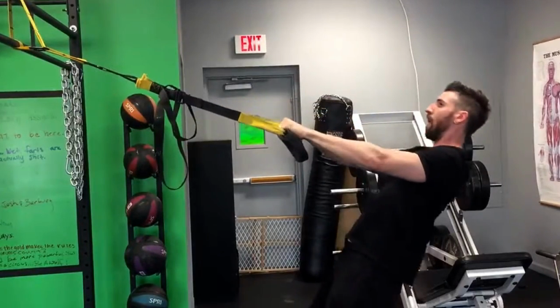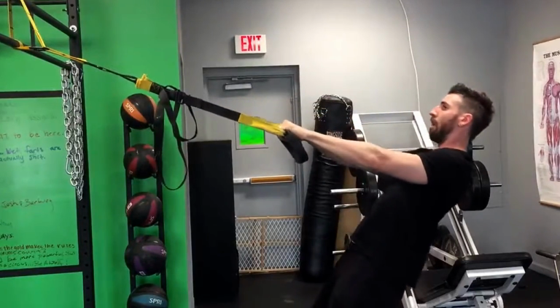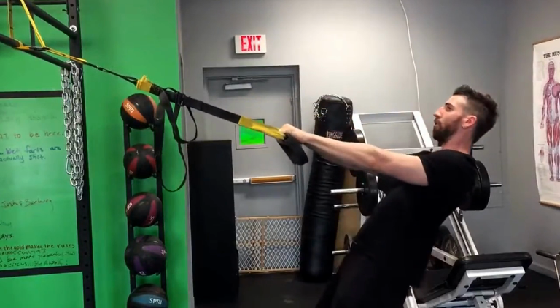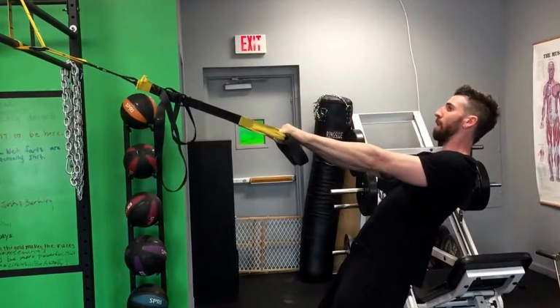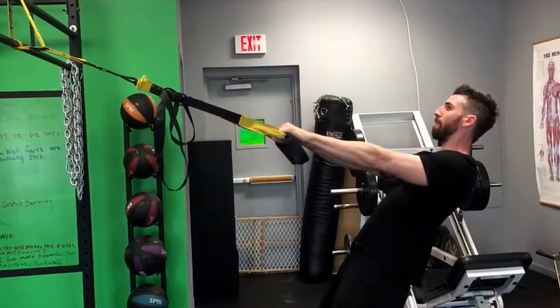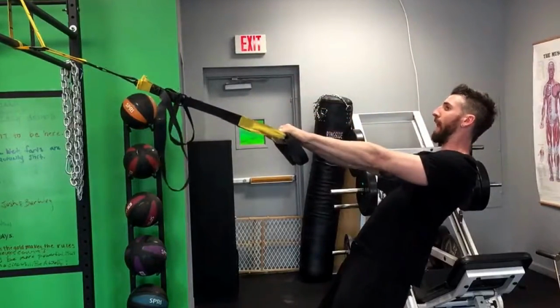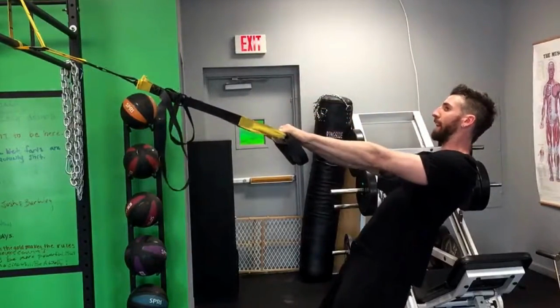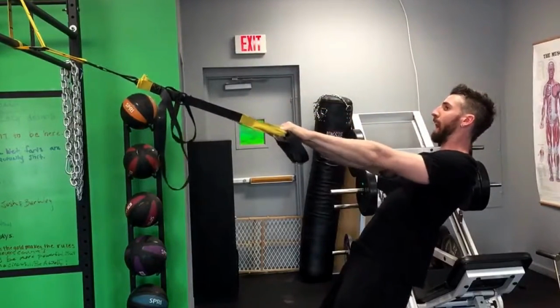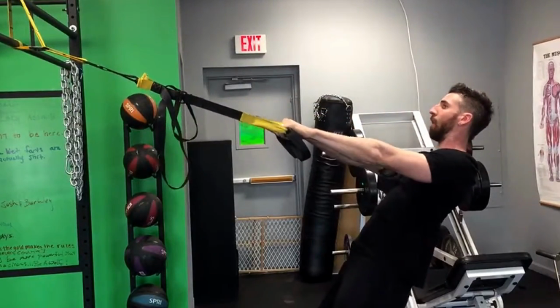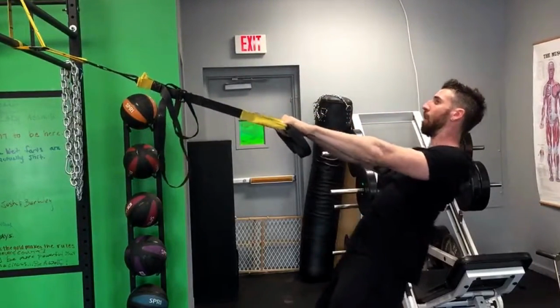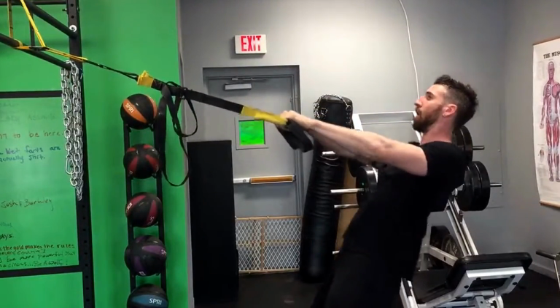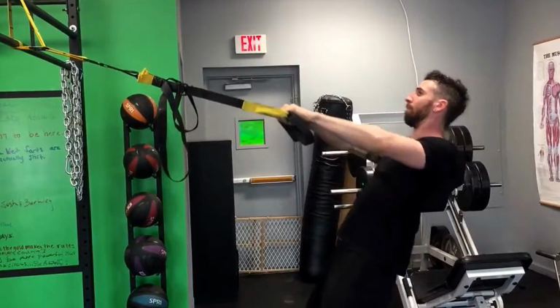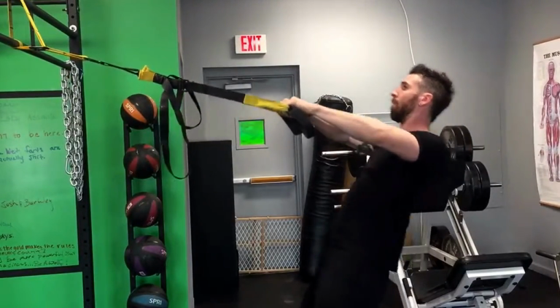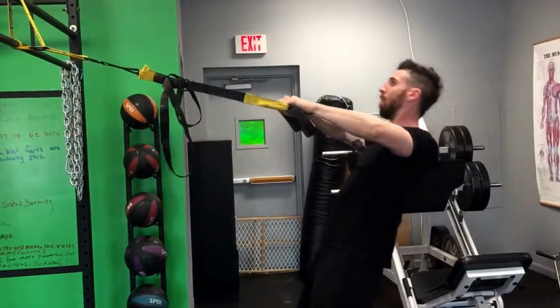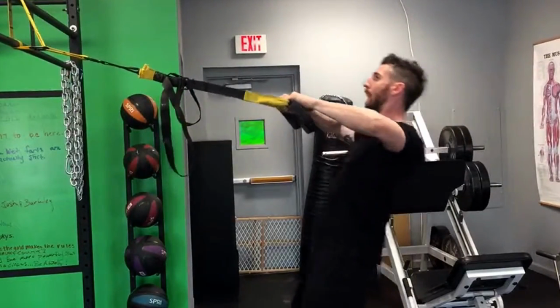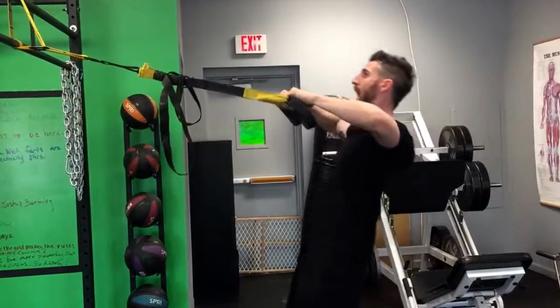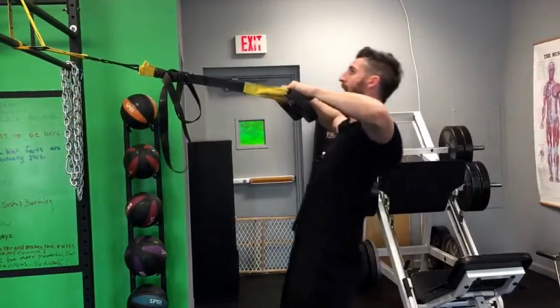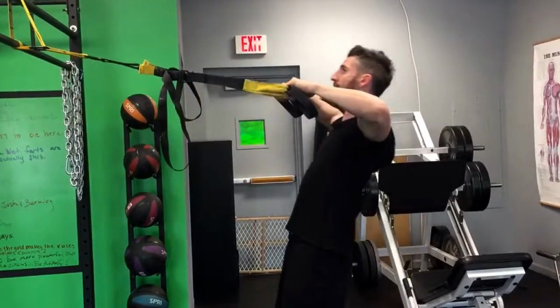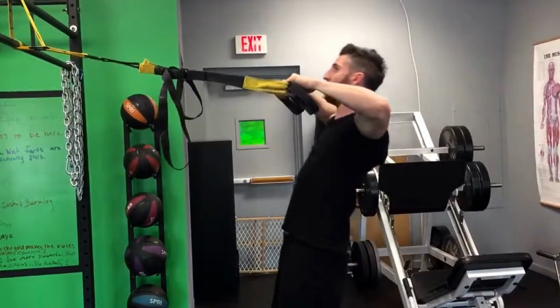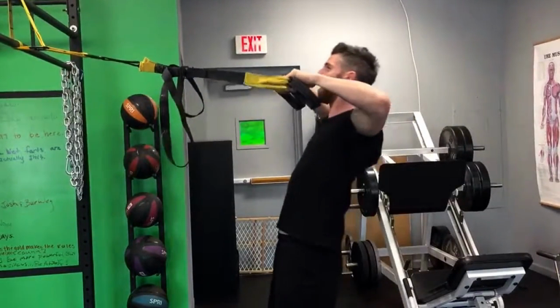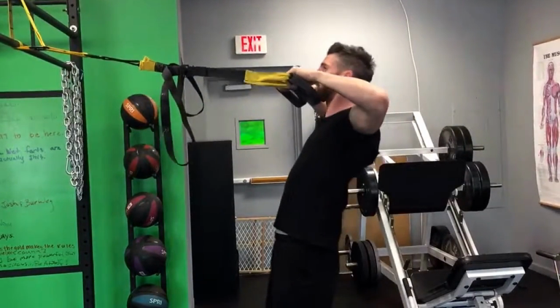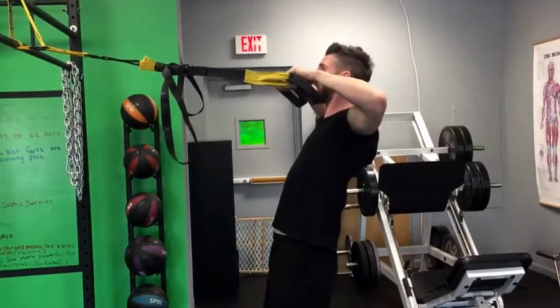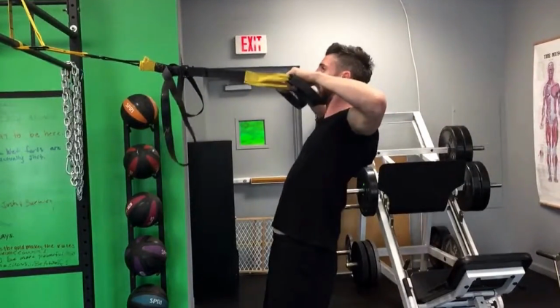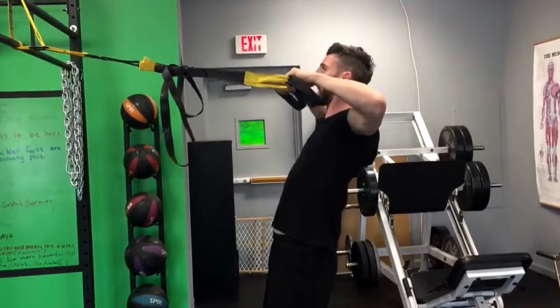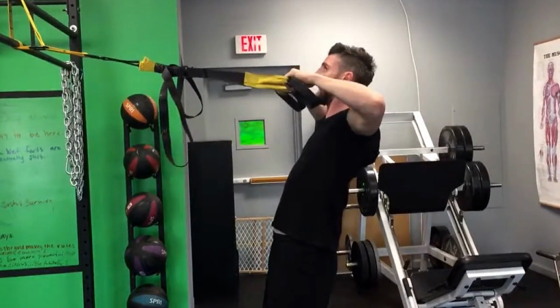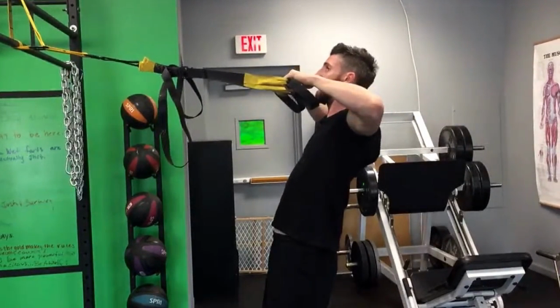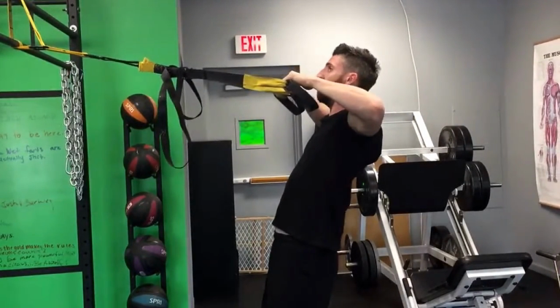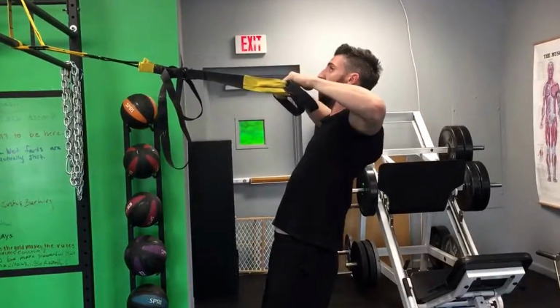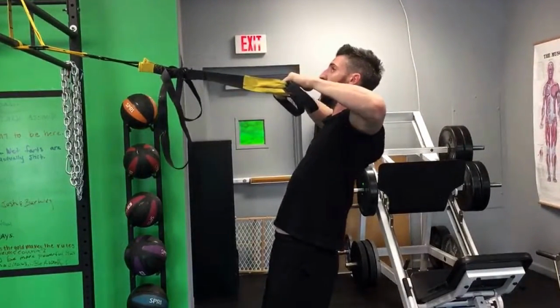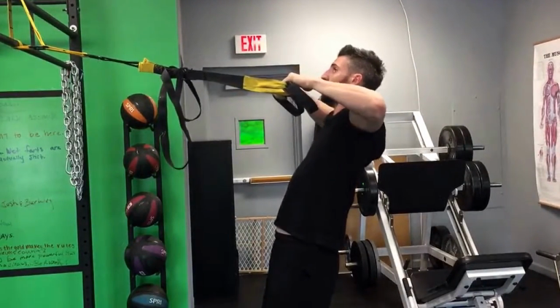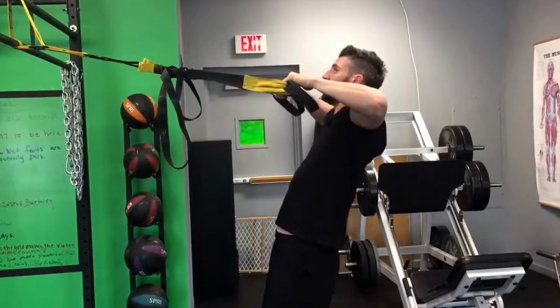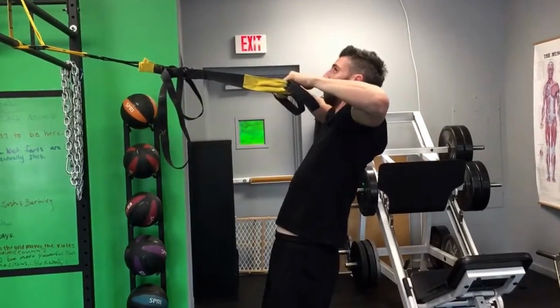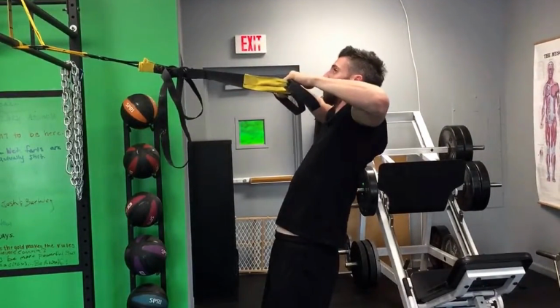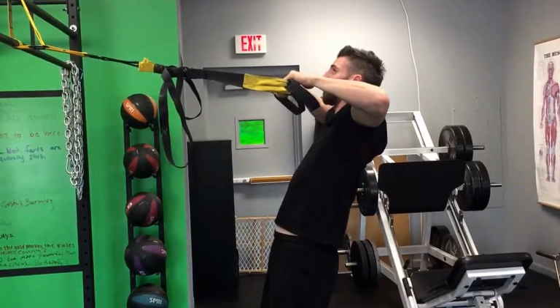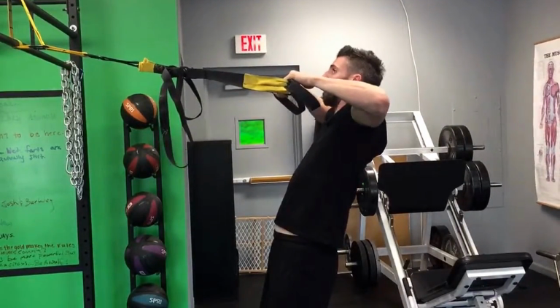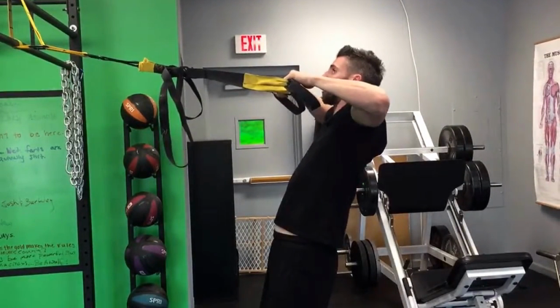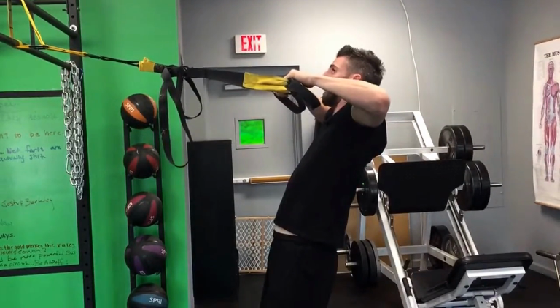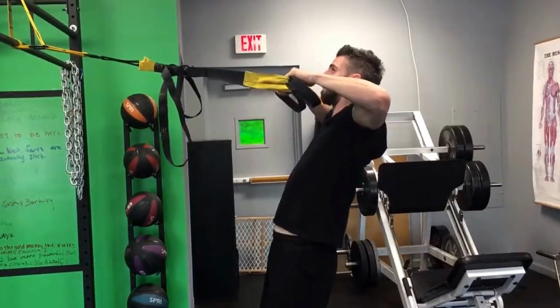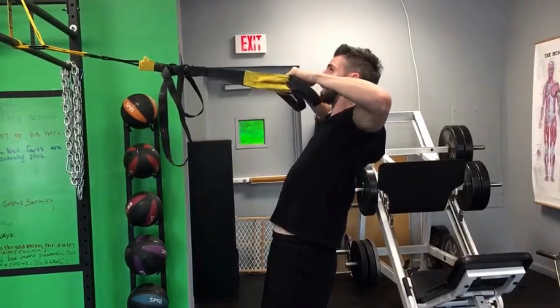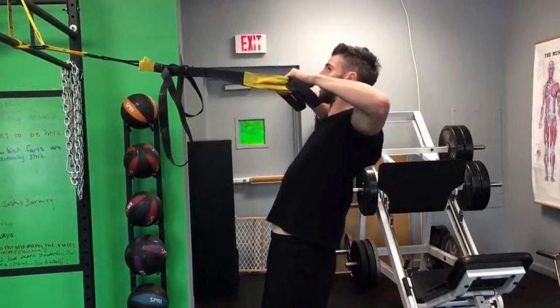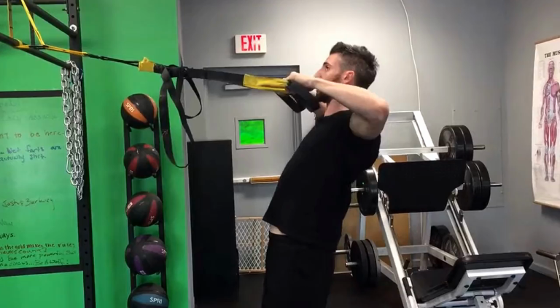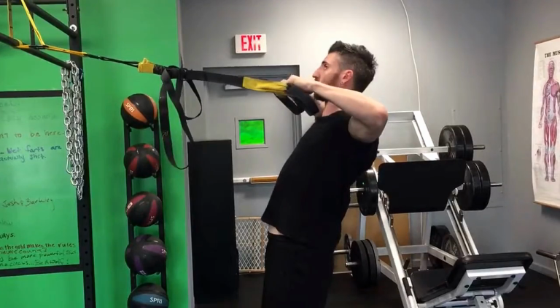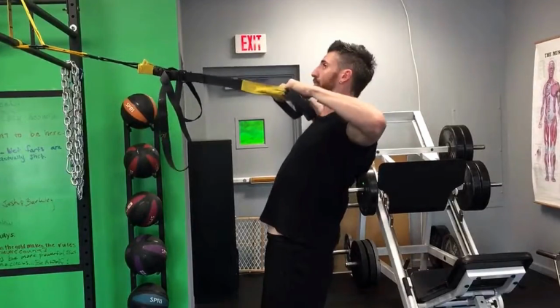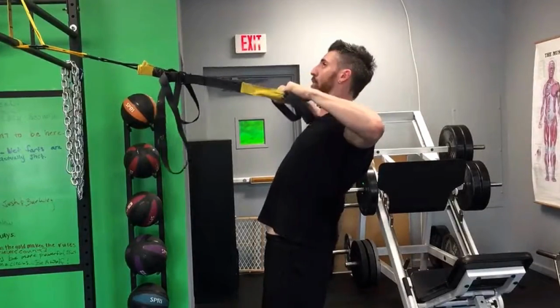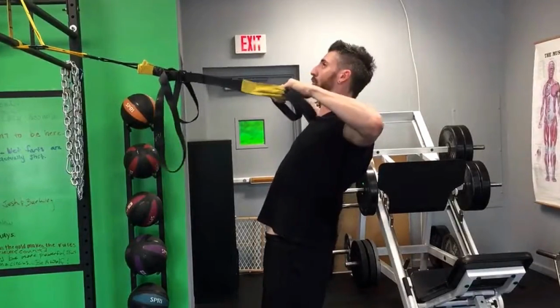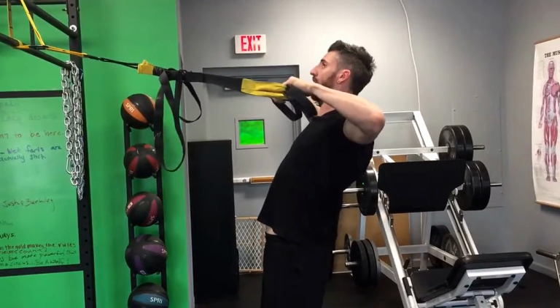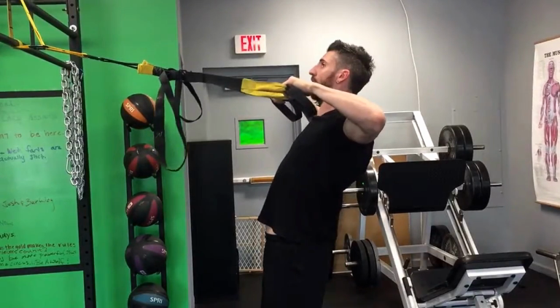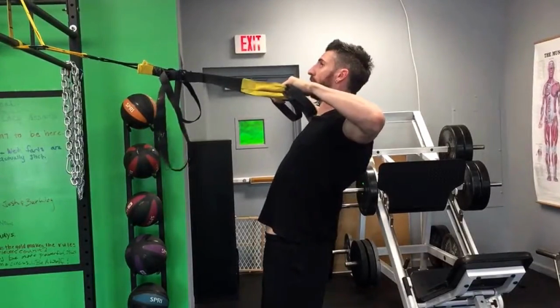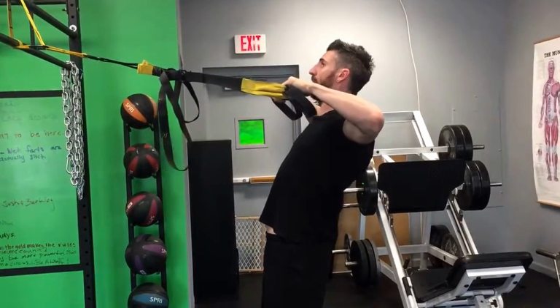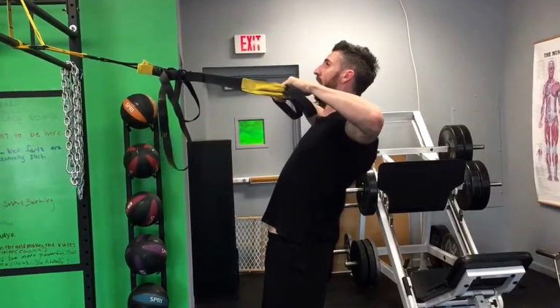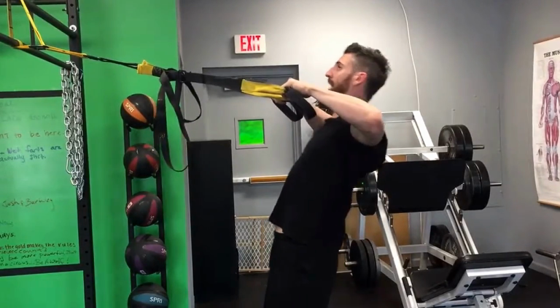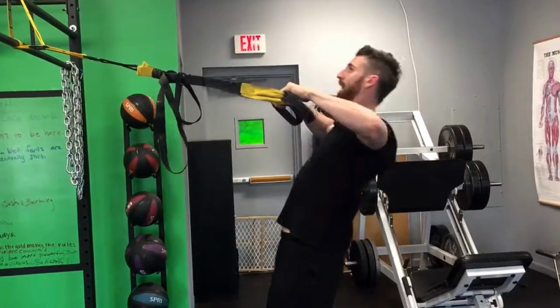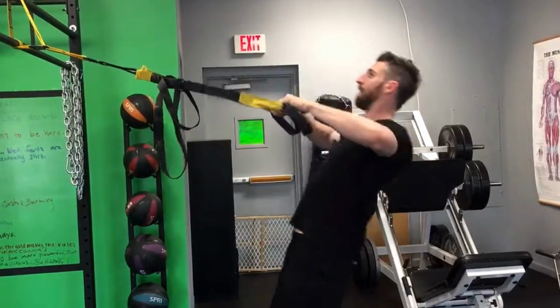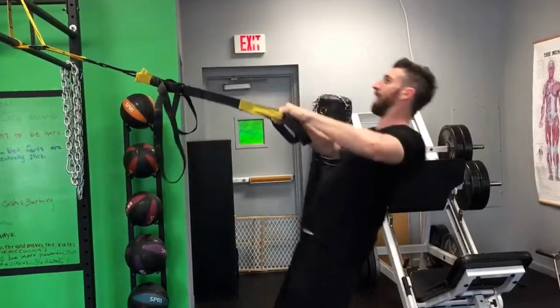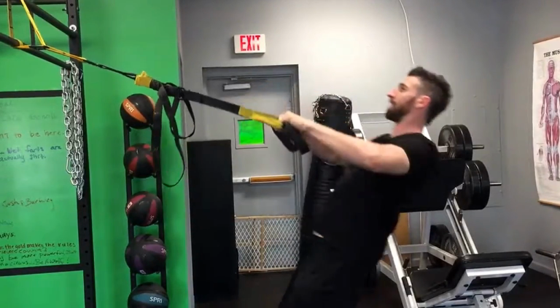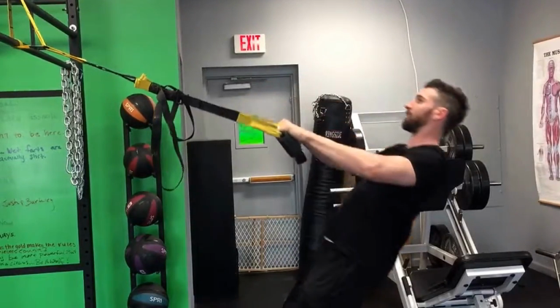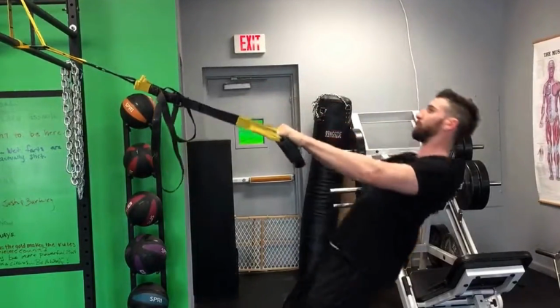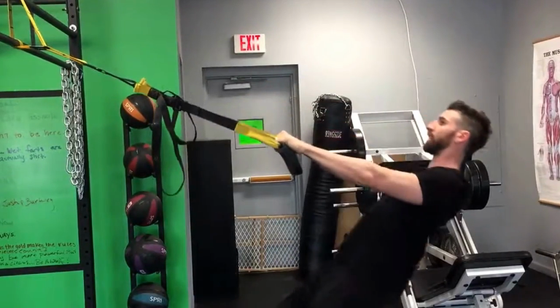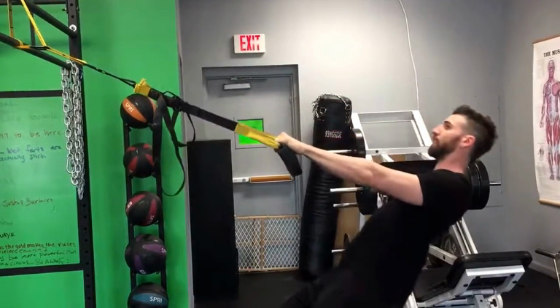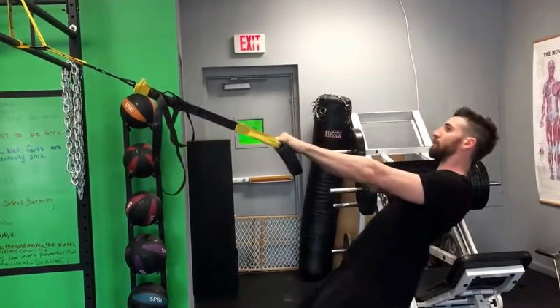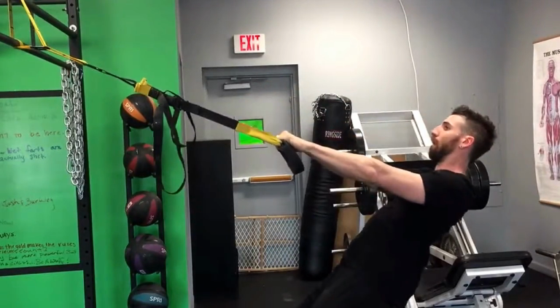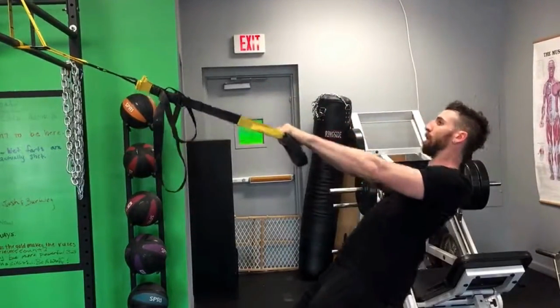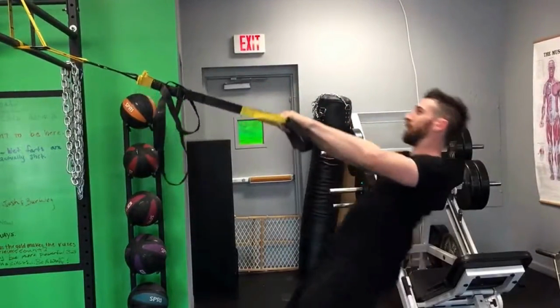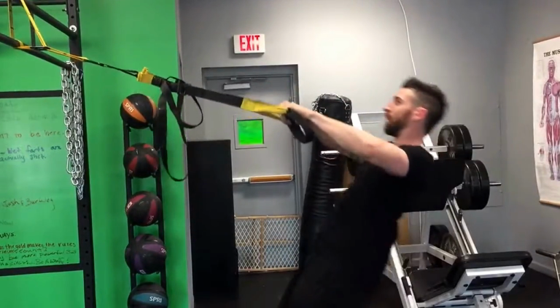All the way back out. Pull high. Elbows stay high. My shoulders aren't up — my shoulders are pulled down and back. That's the trickiest part here.